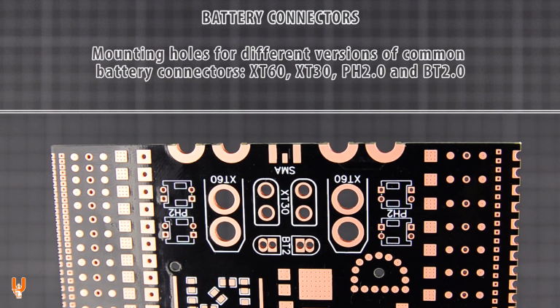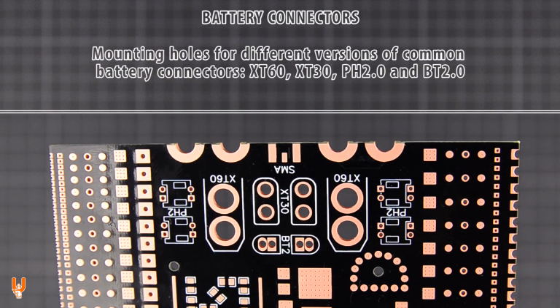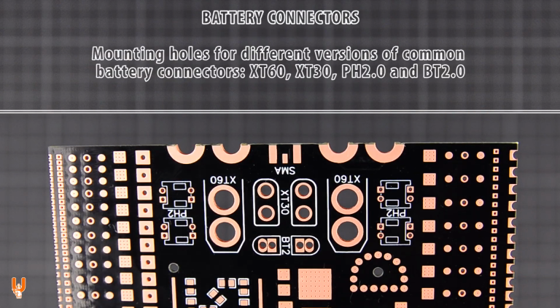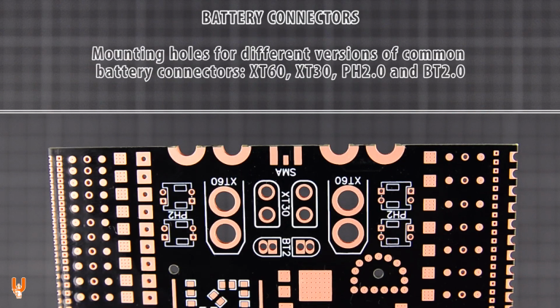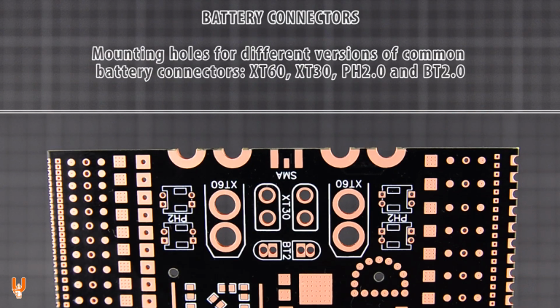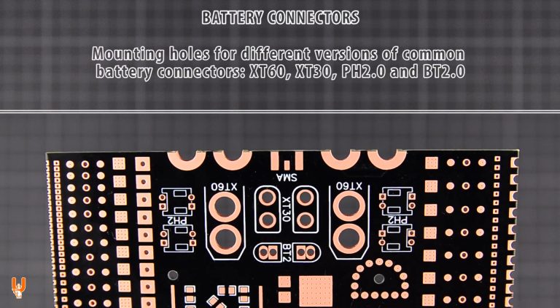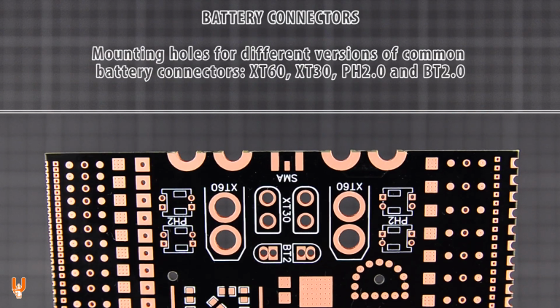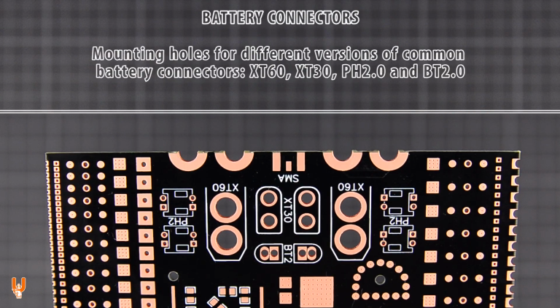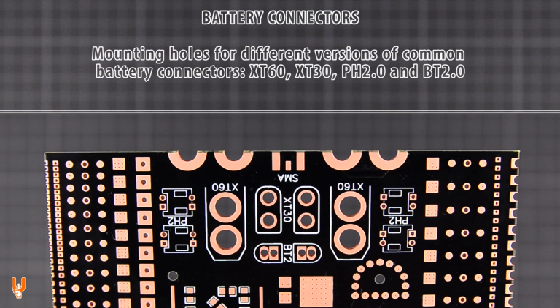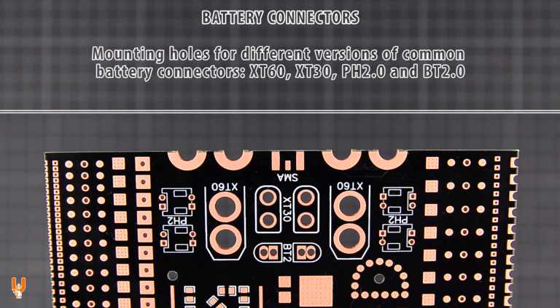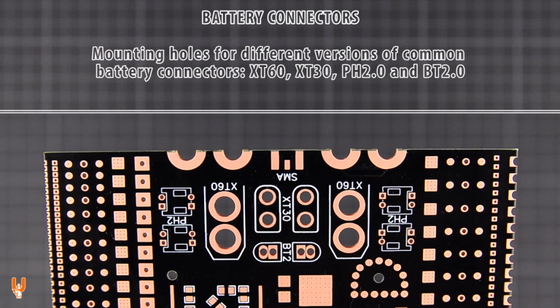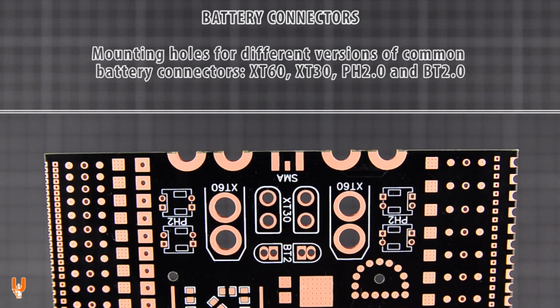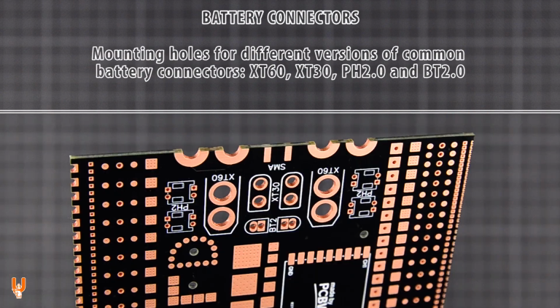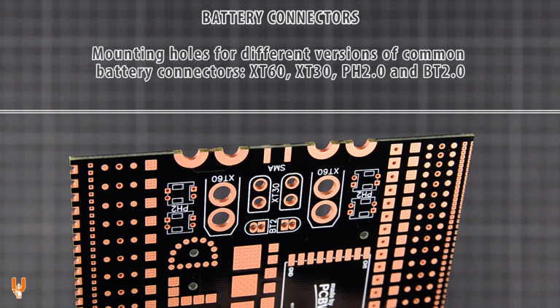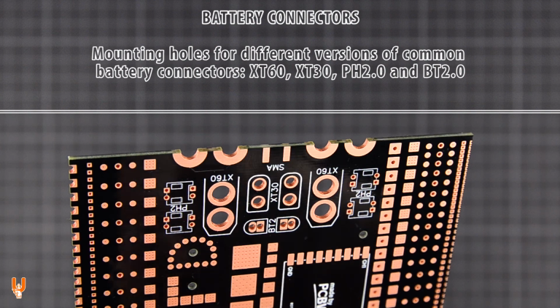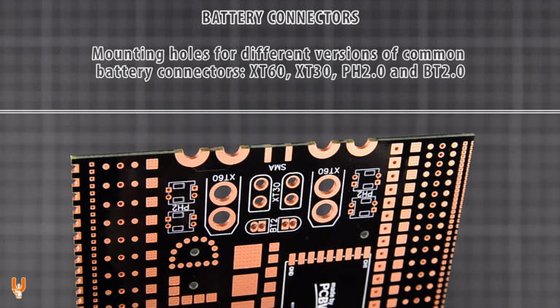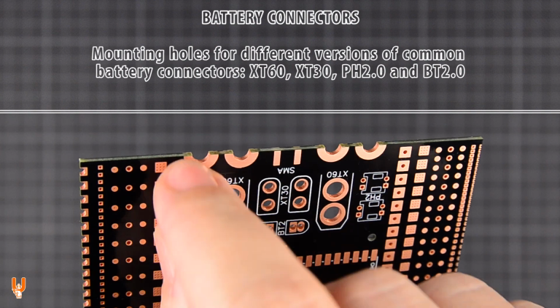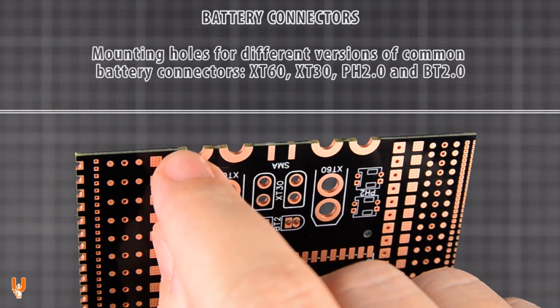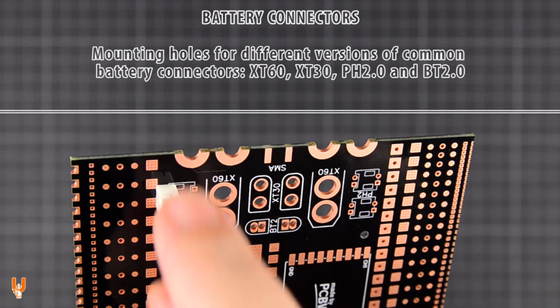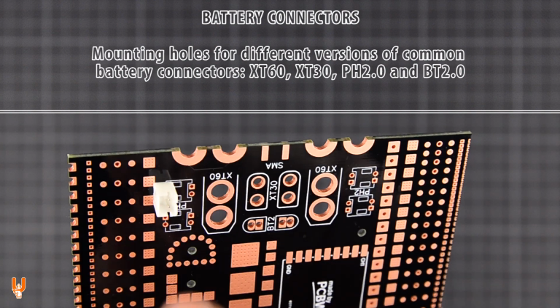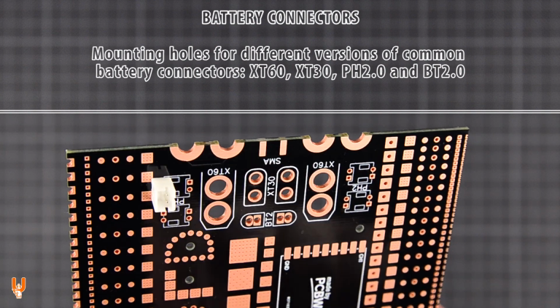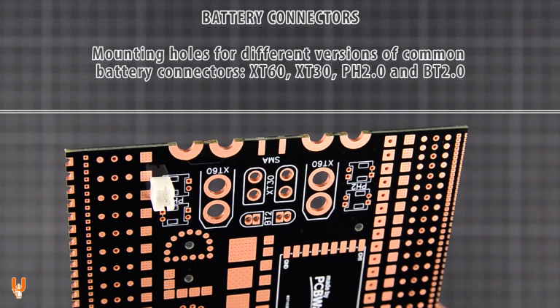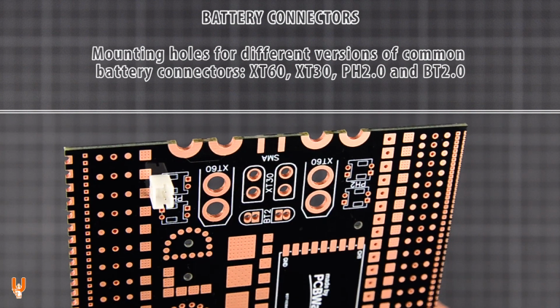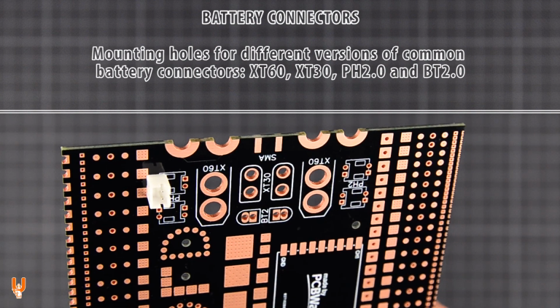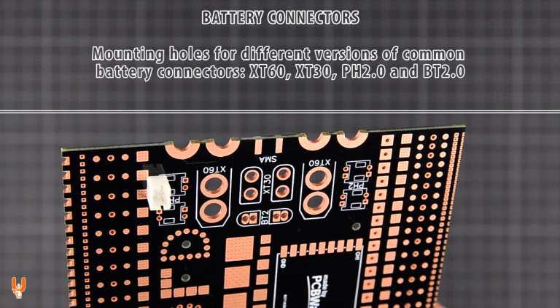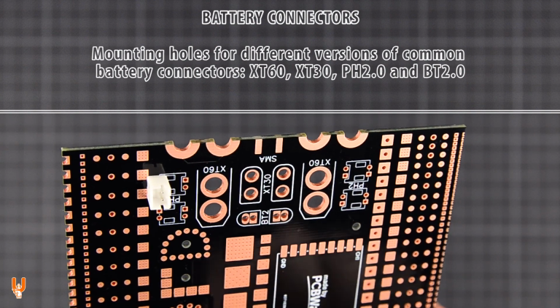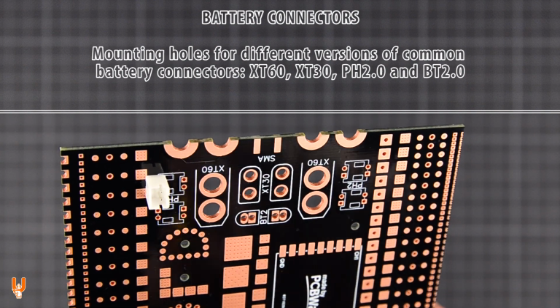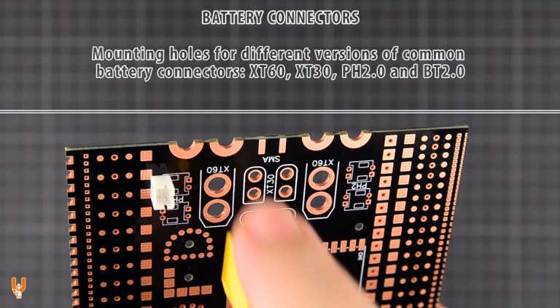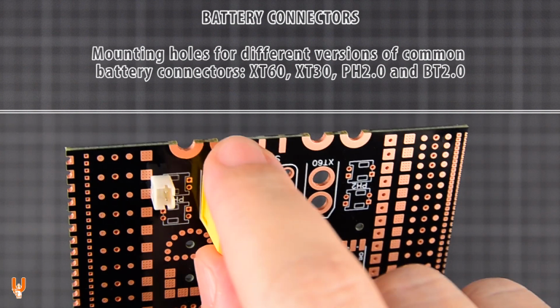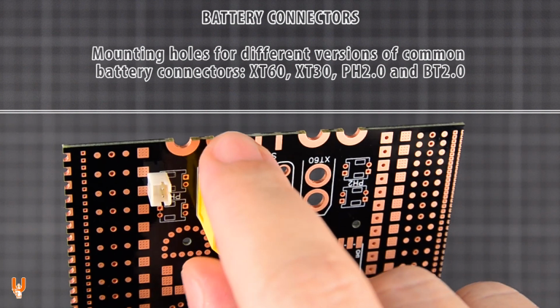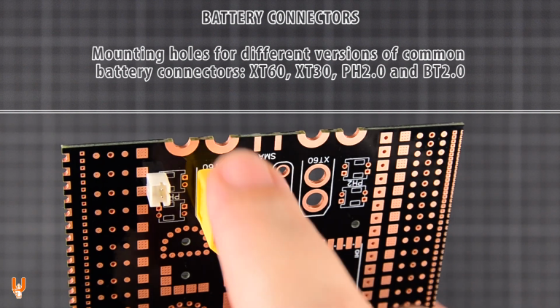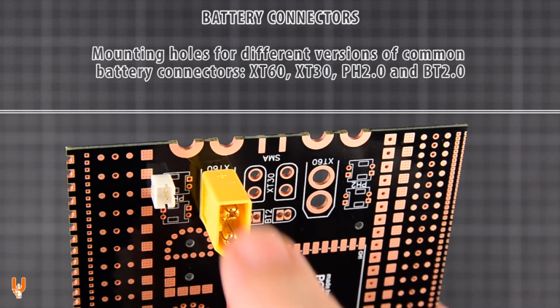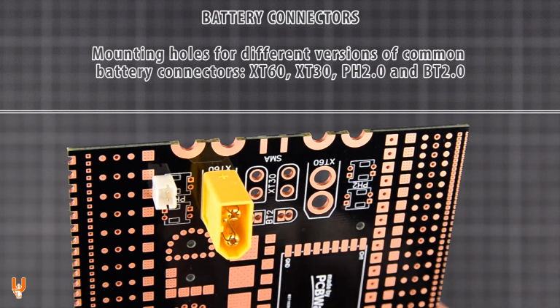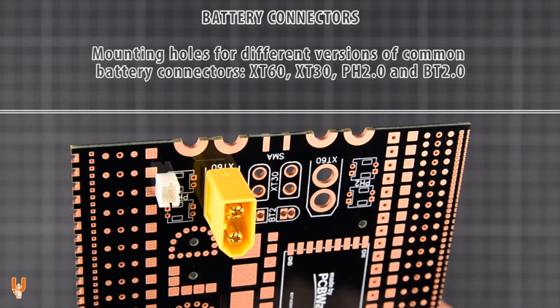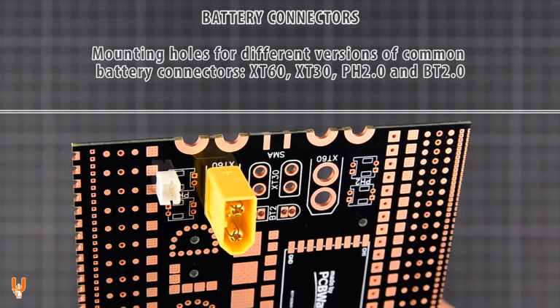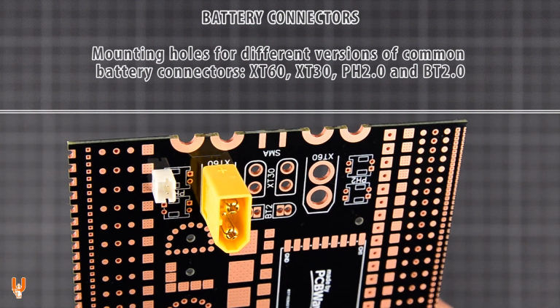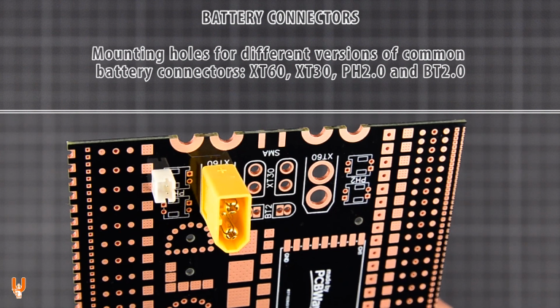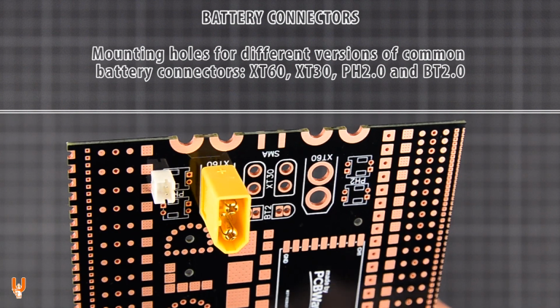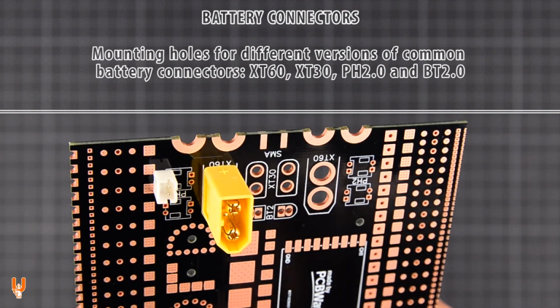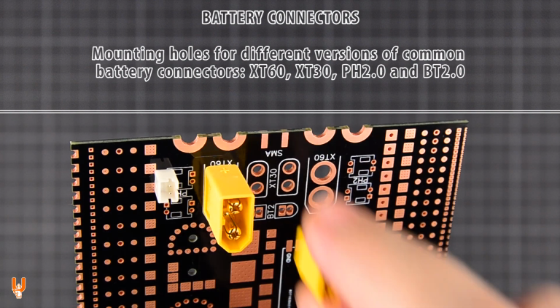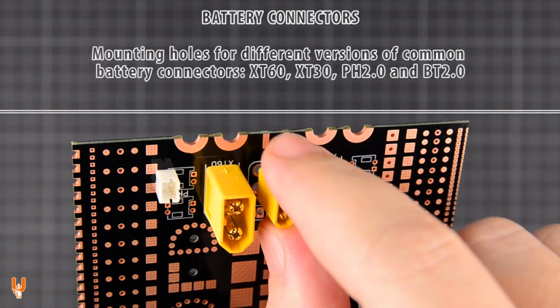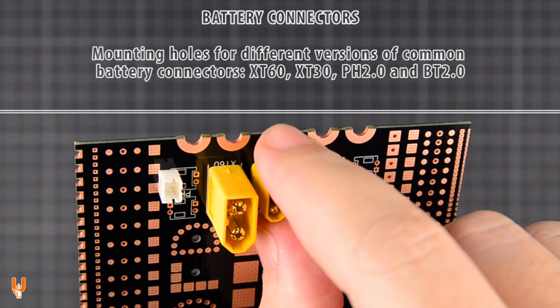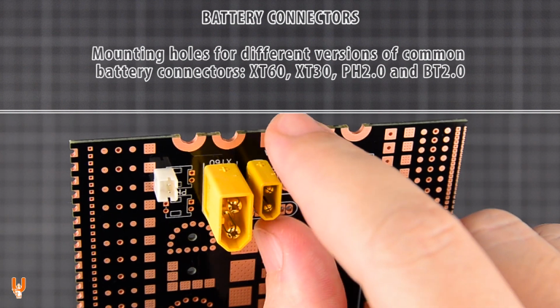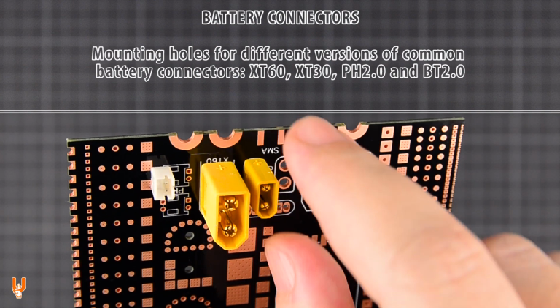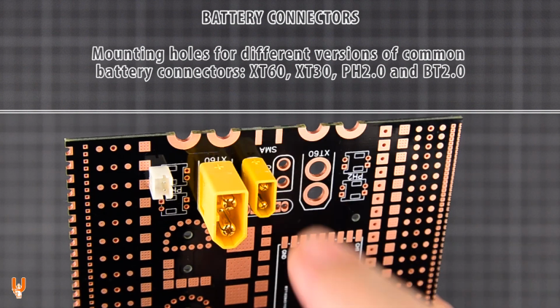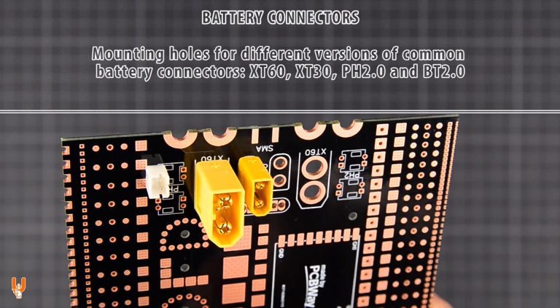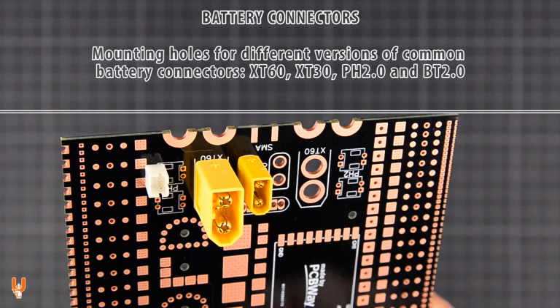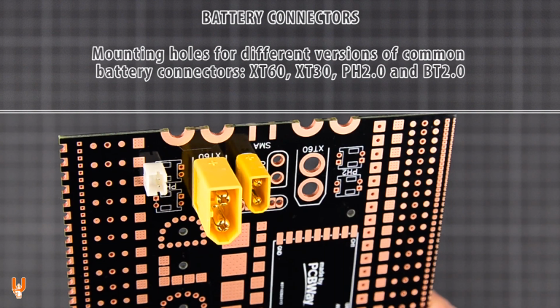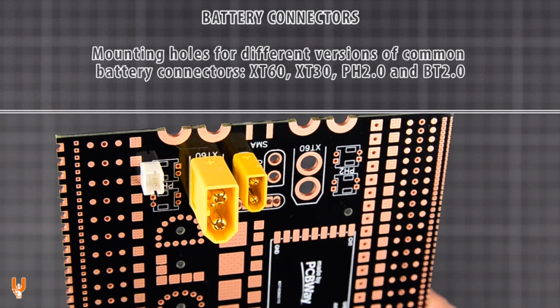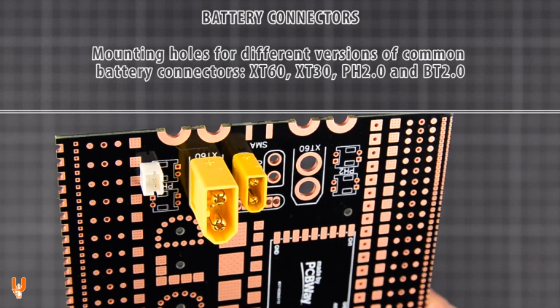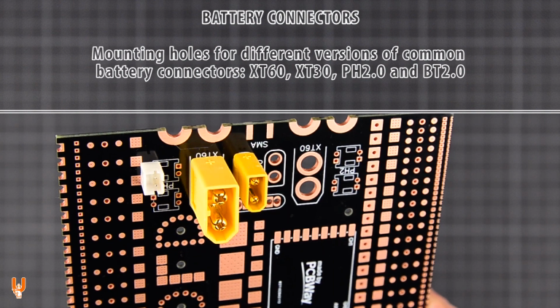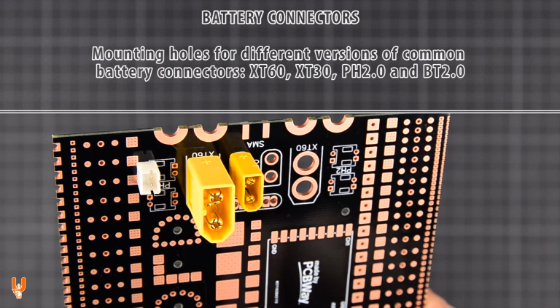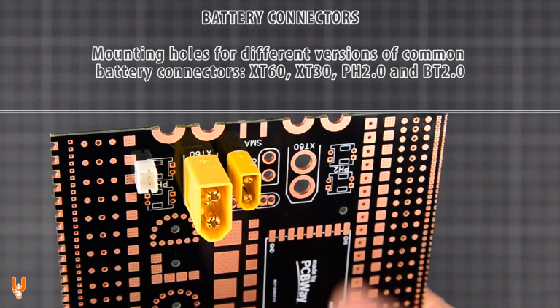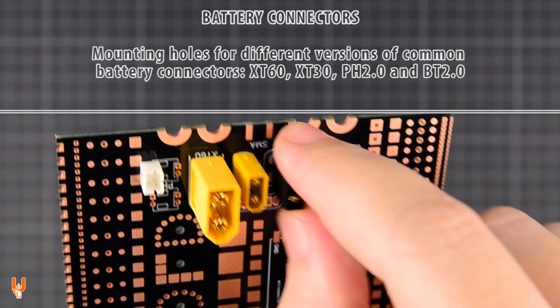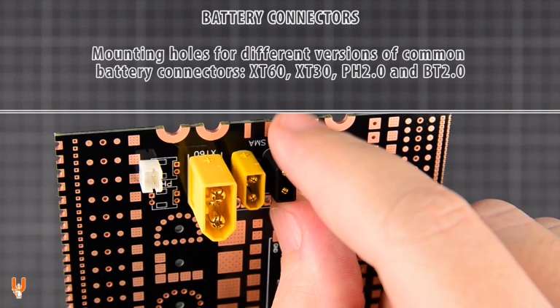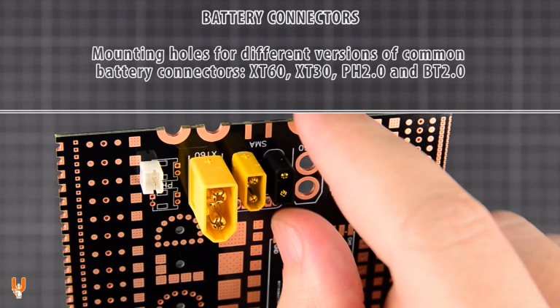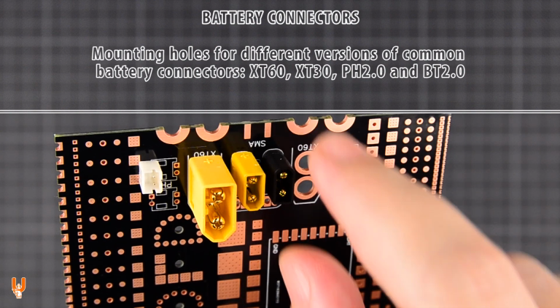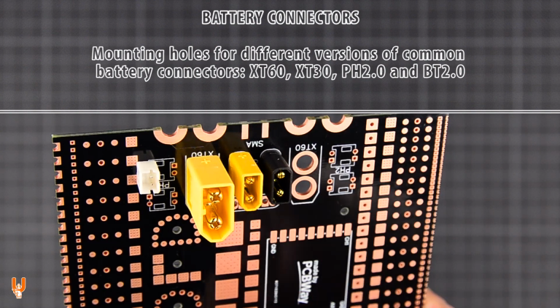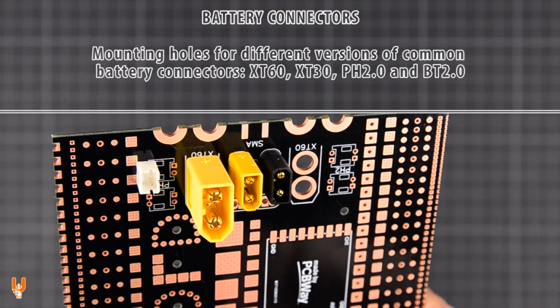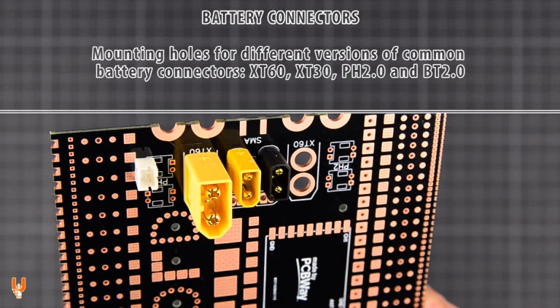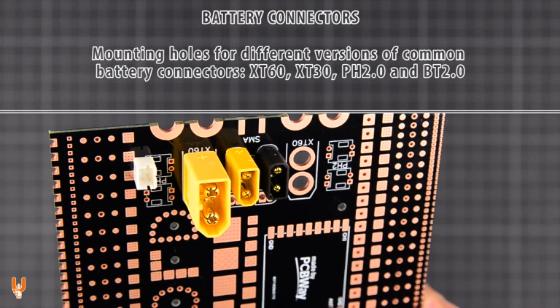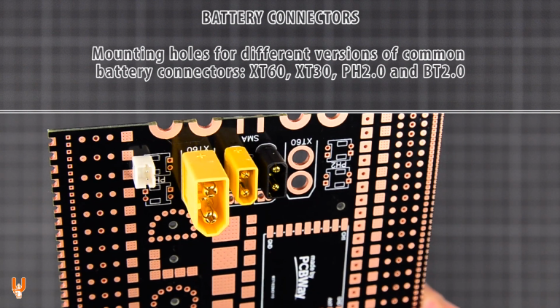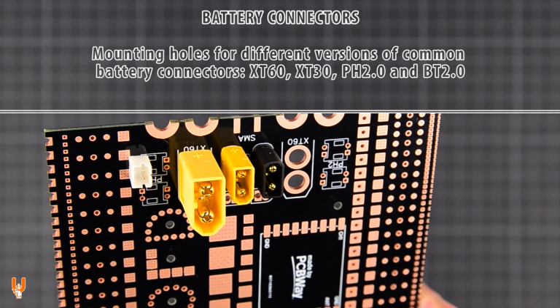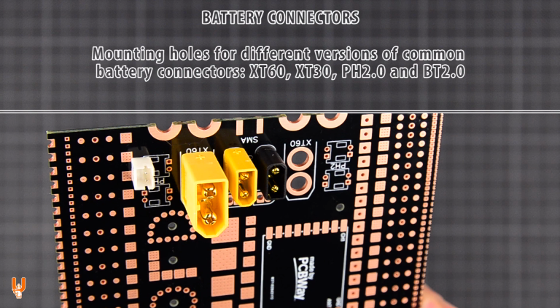Mounting holes for different versions of common battery connectors: XT60, XT30, PH-2, and BT-2.